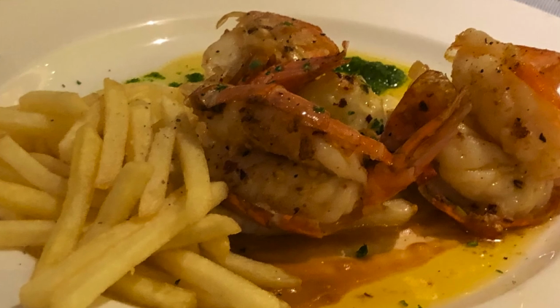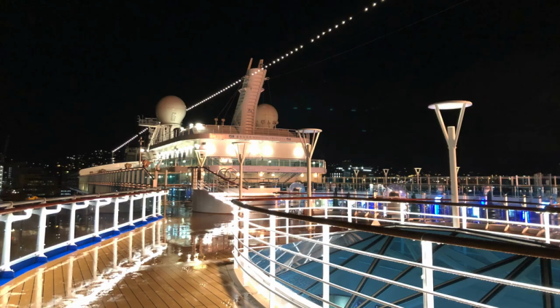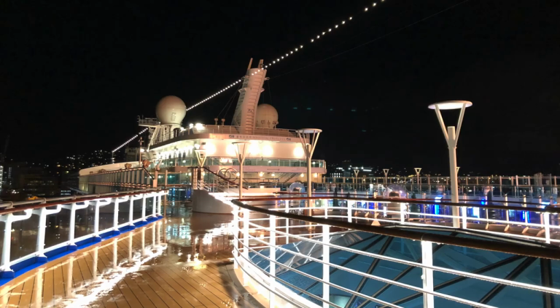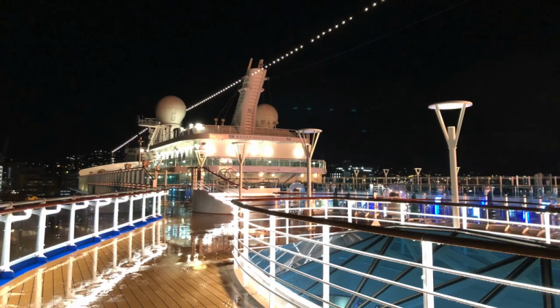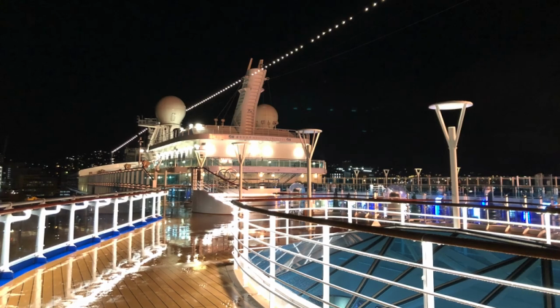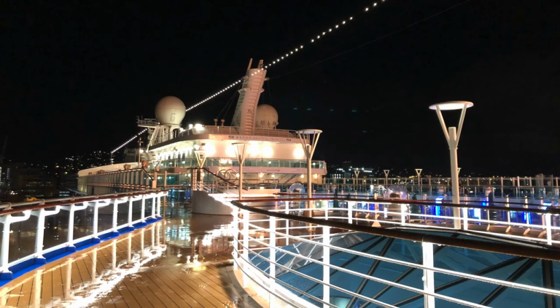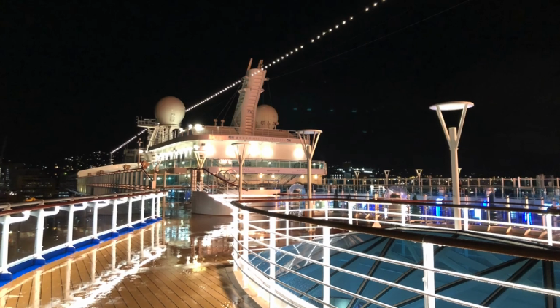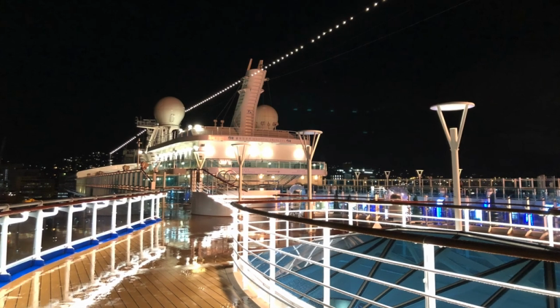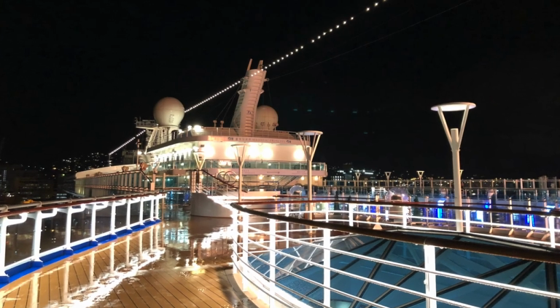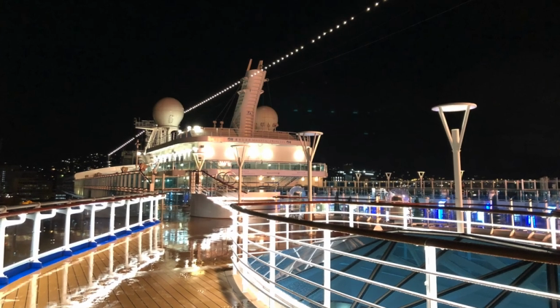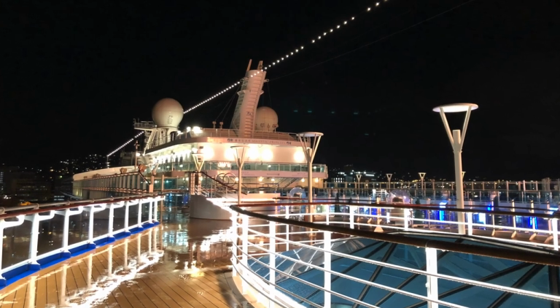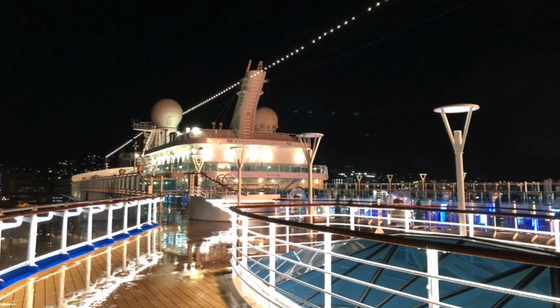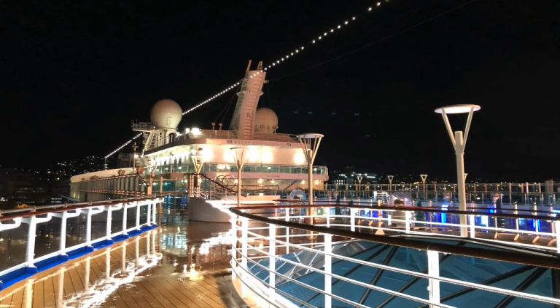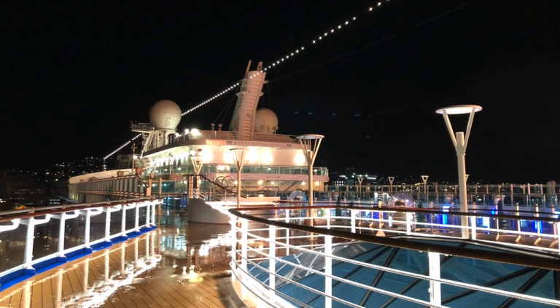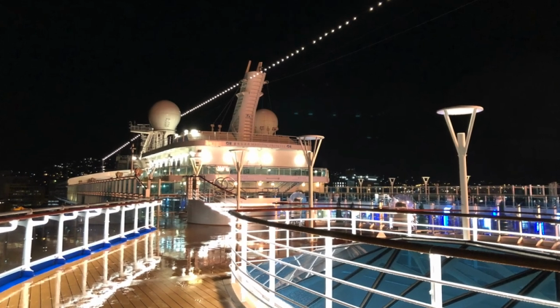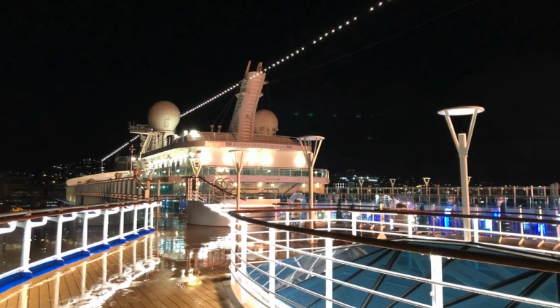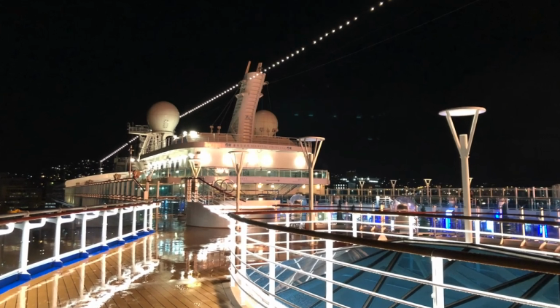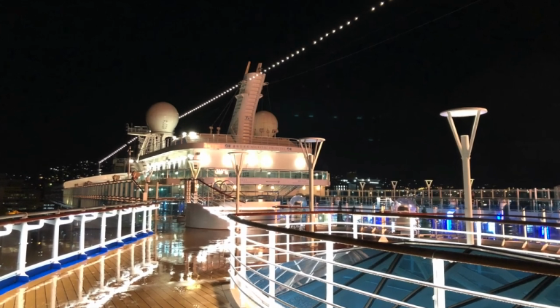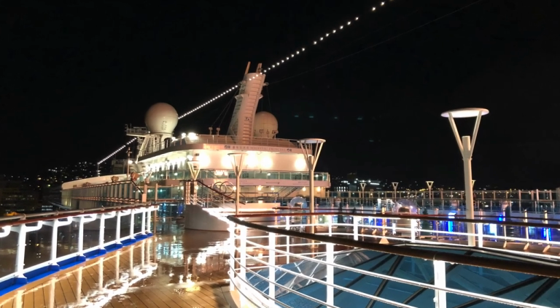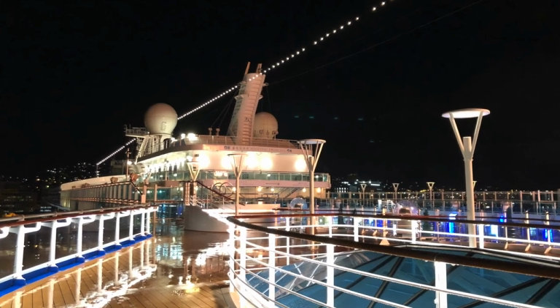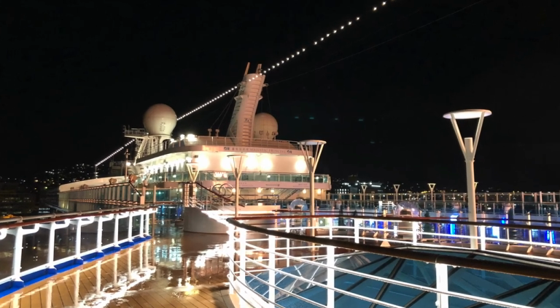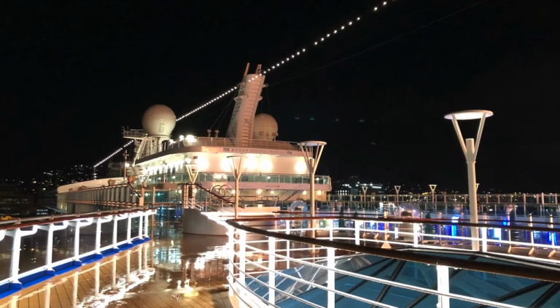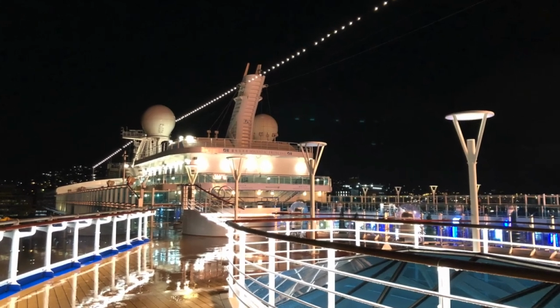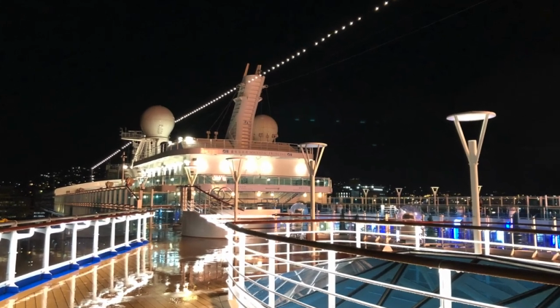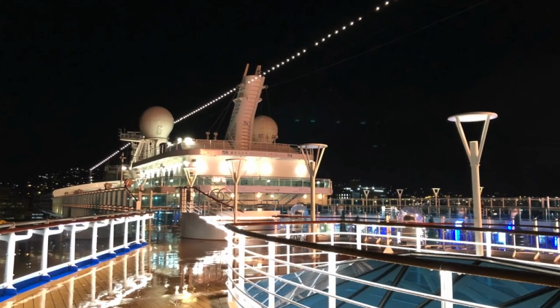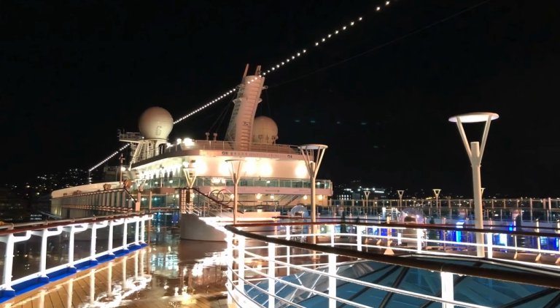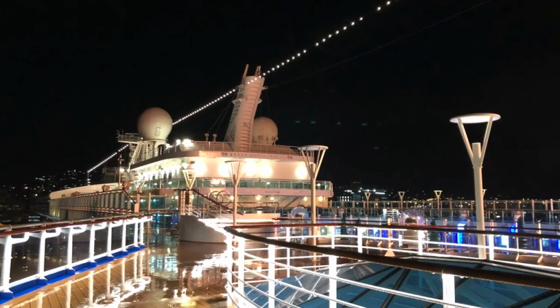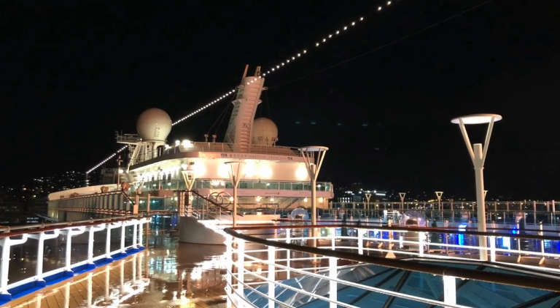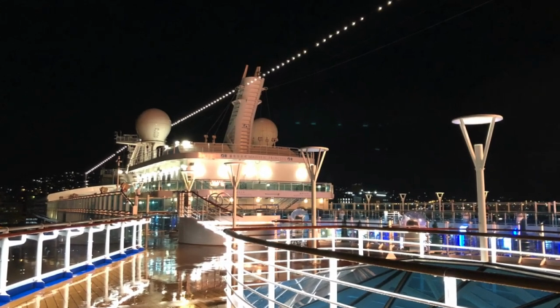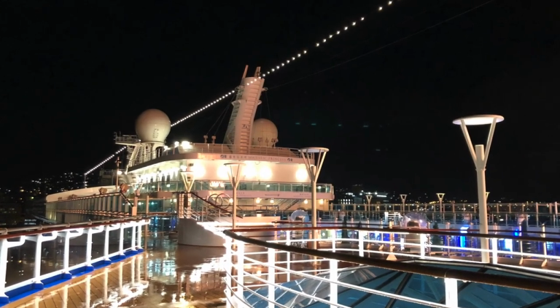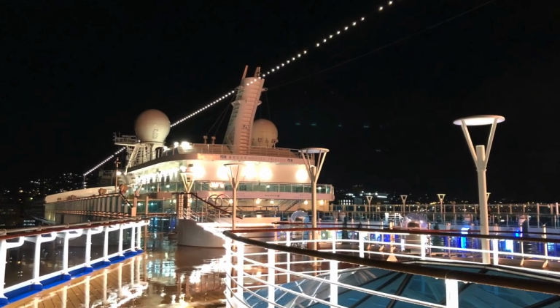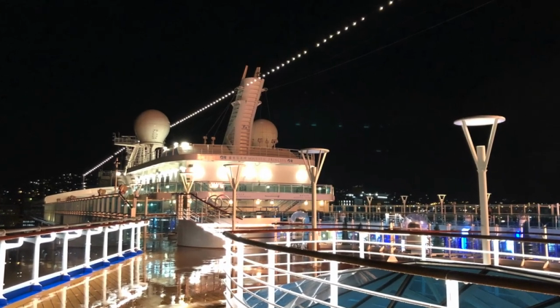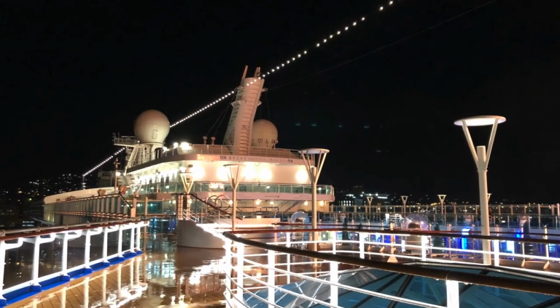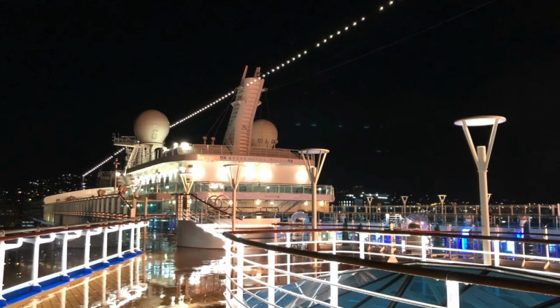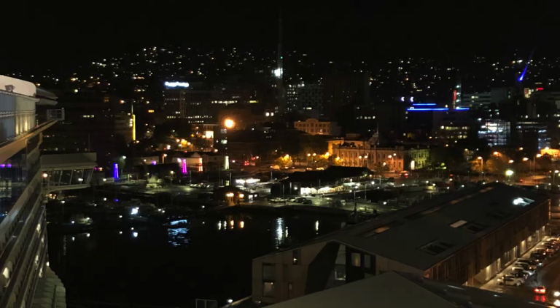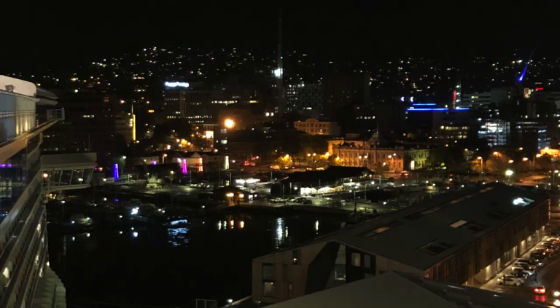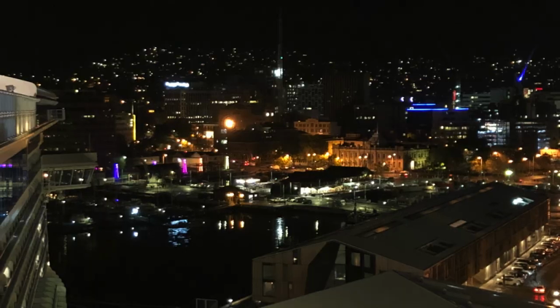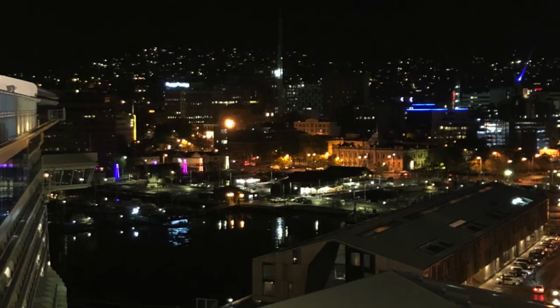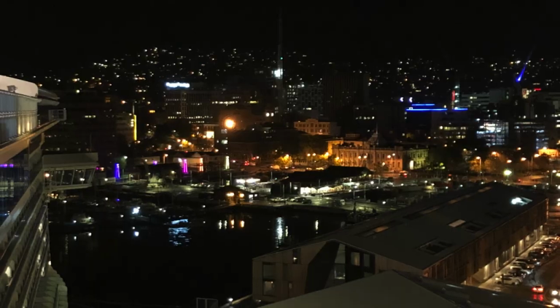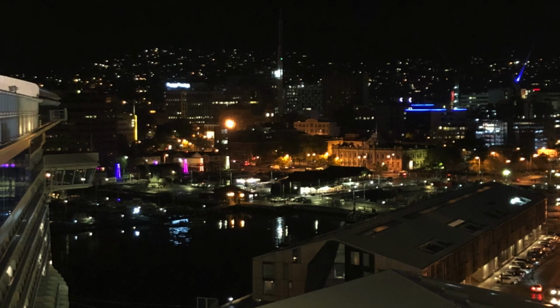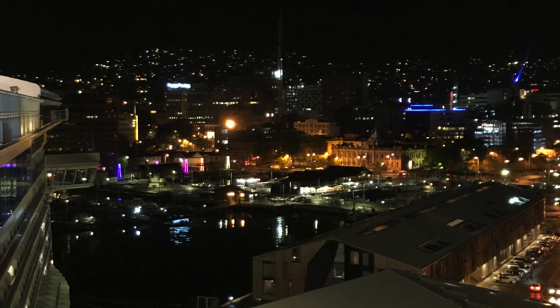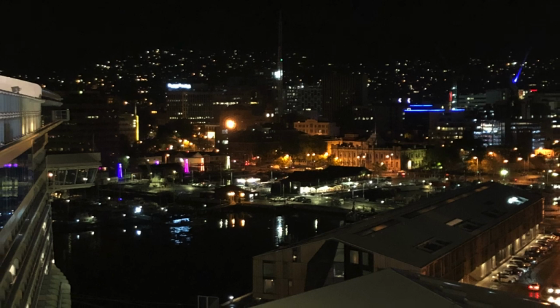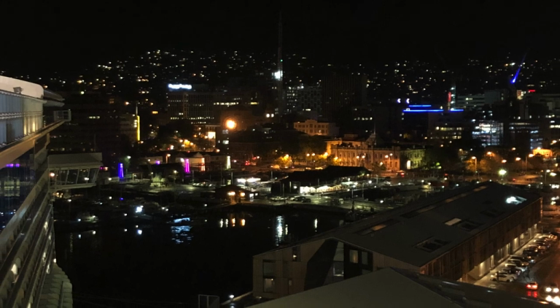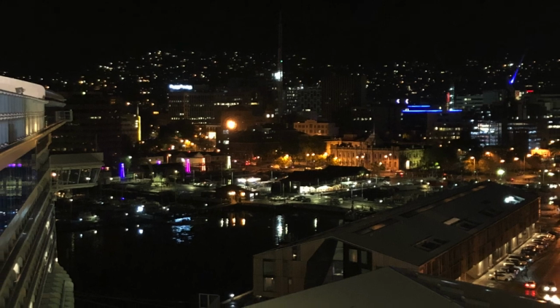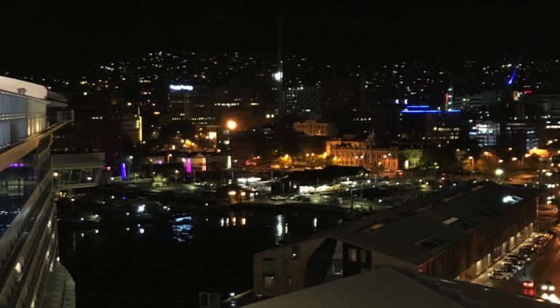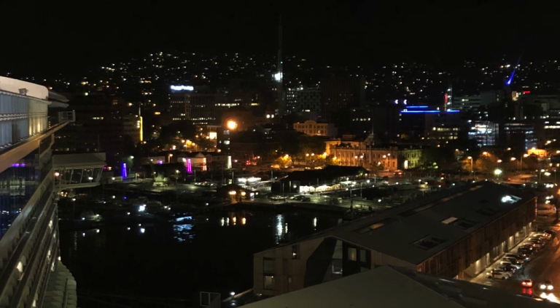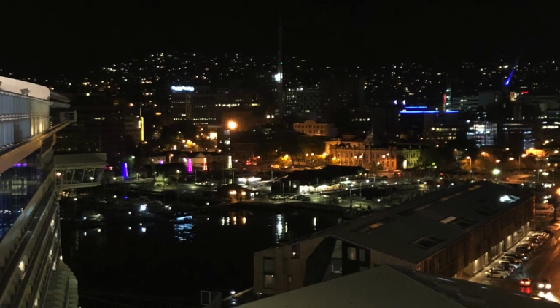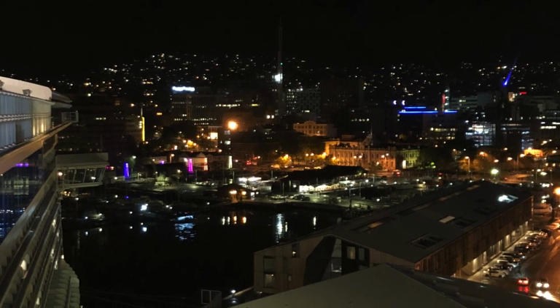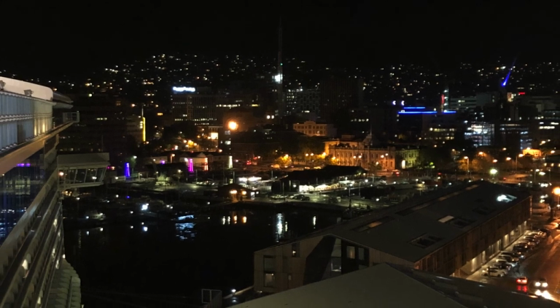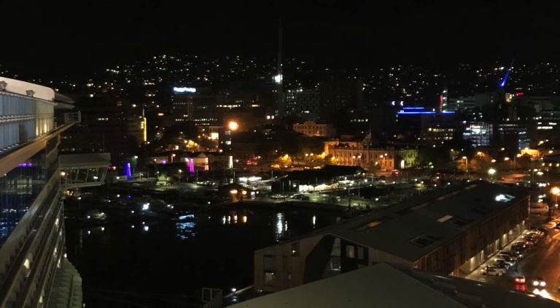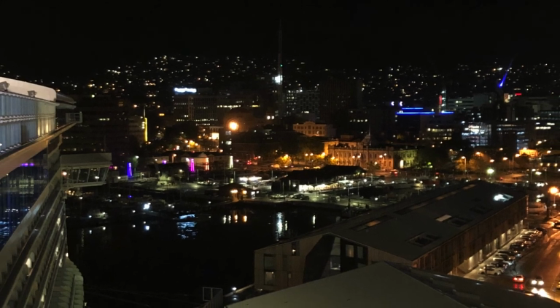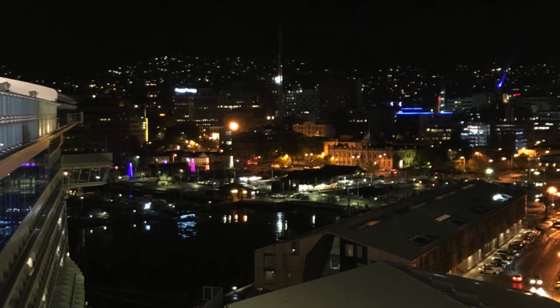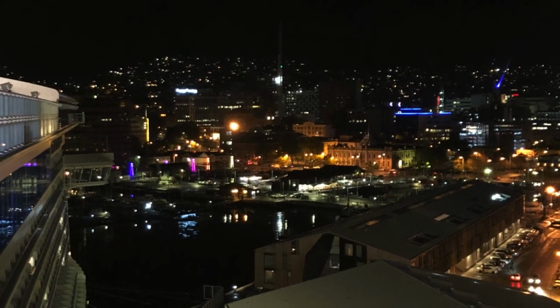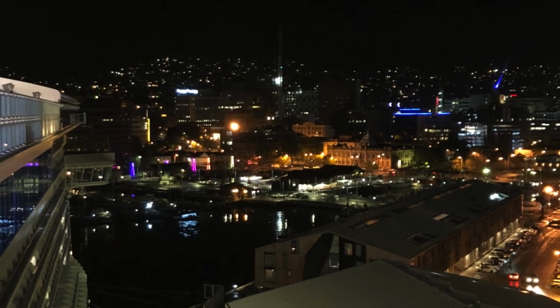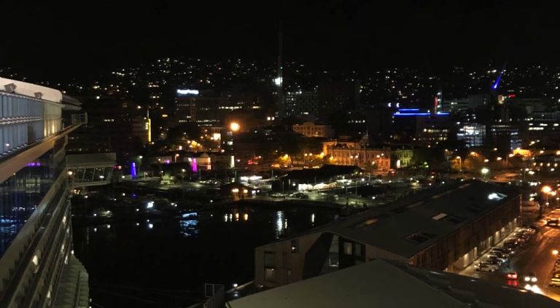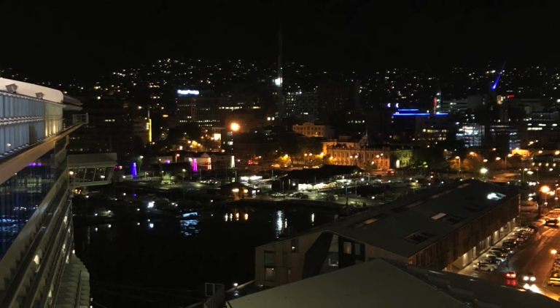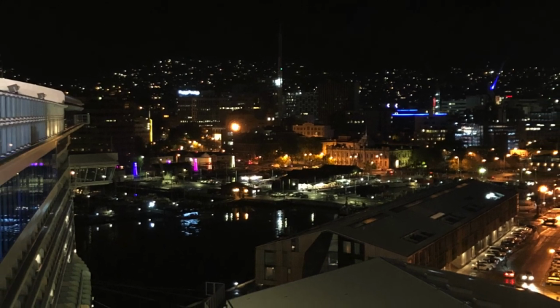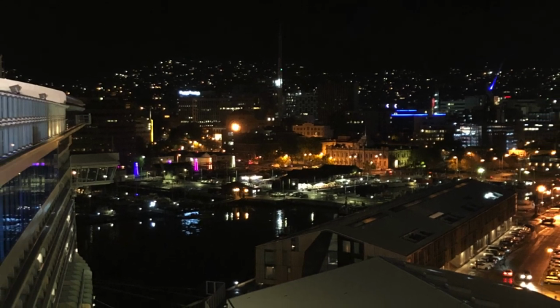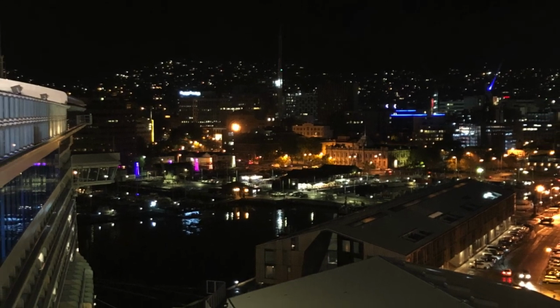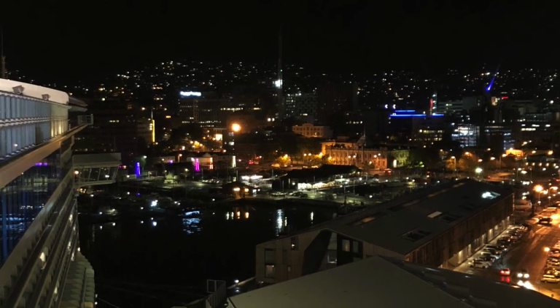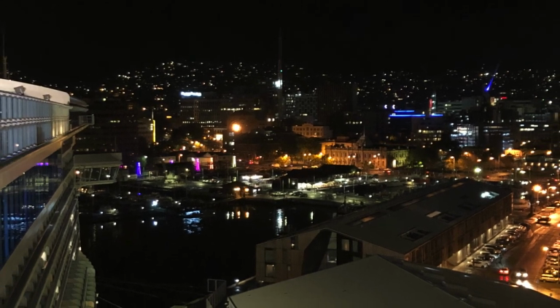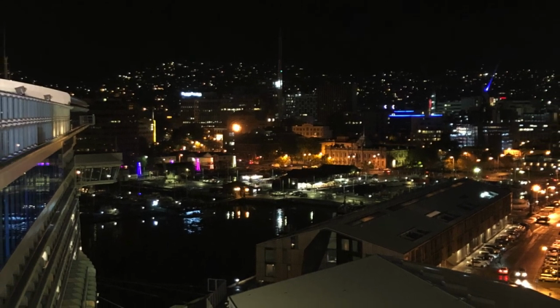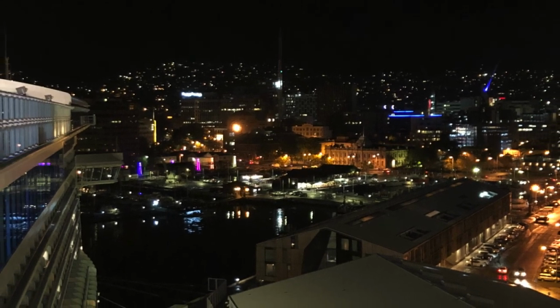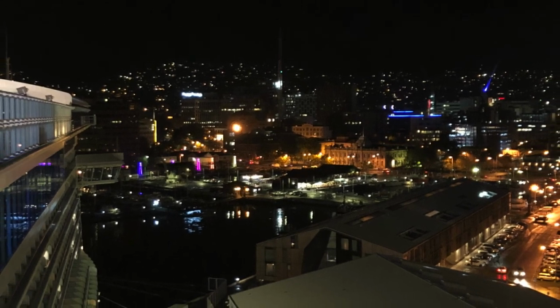After dinner, the weather had cleared enough, so we went to explore the upper decks and to take in the view of downtown Hobart before the ship set sail.